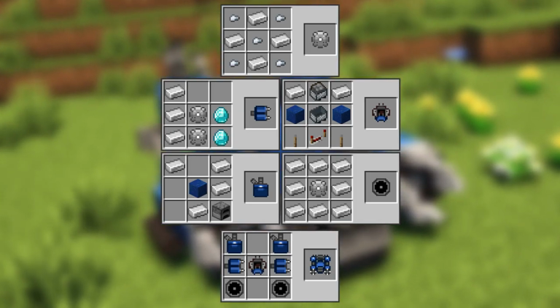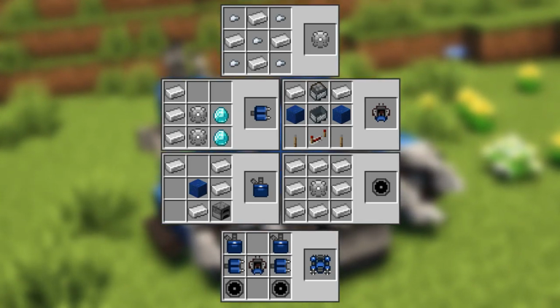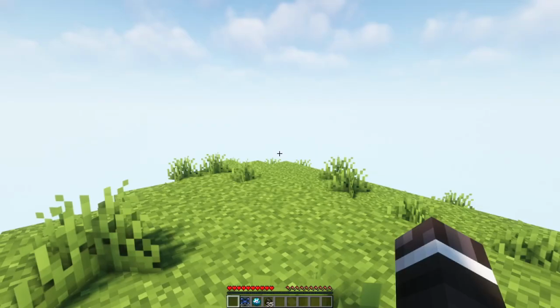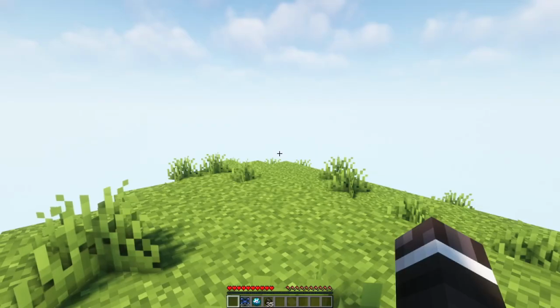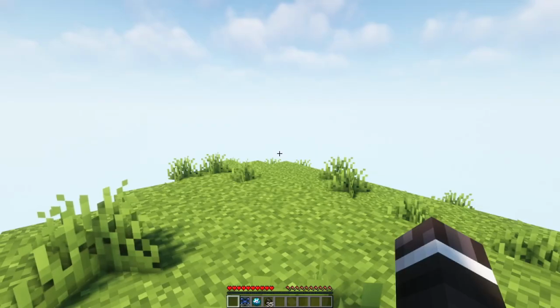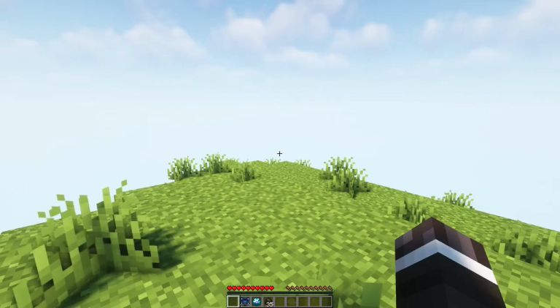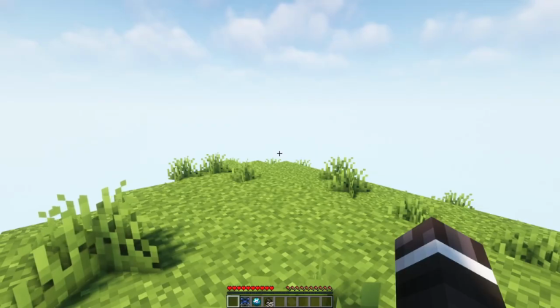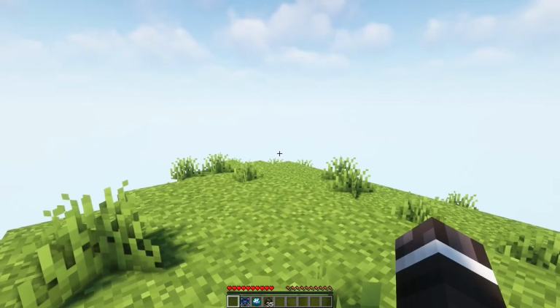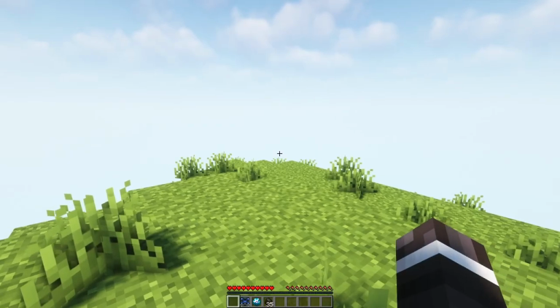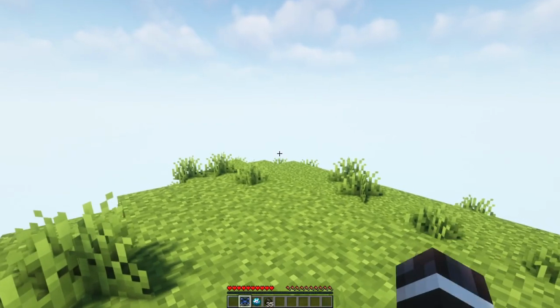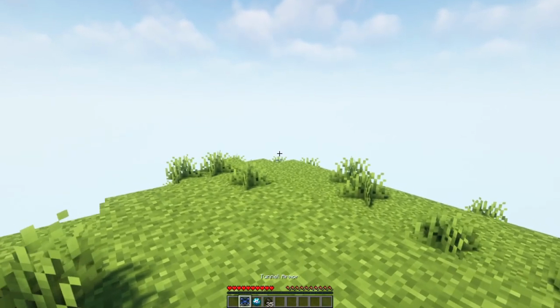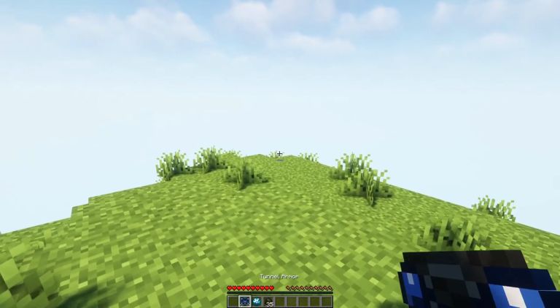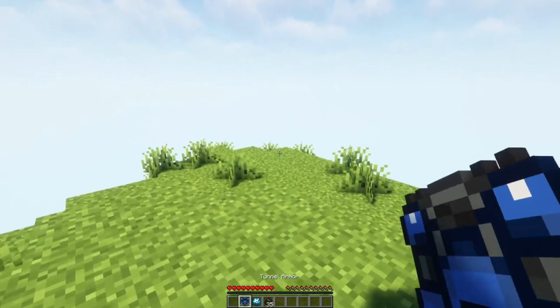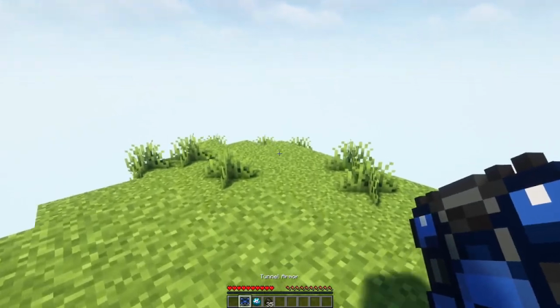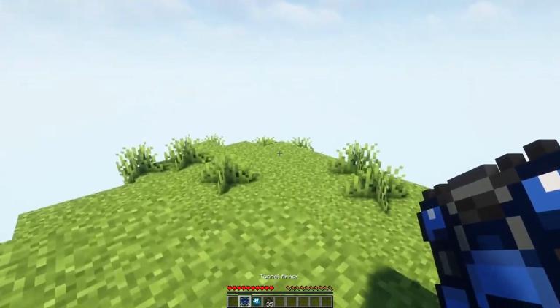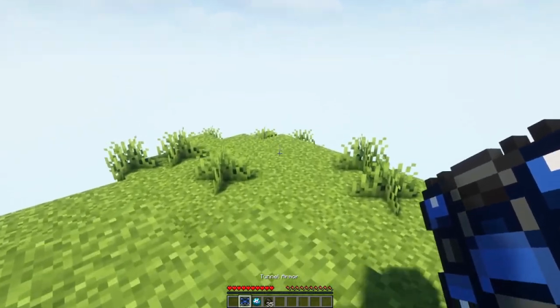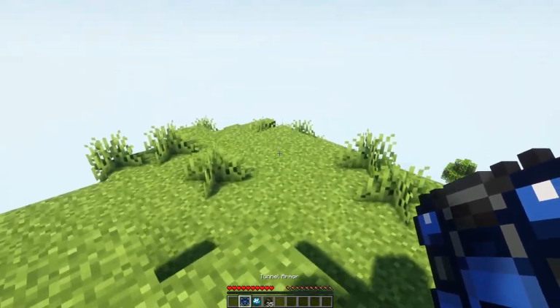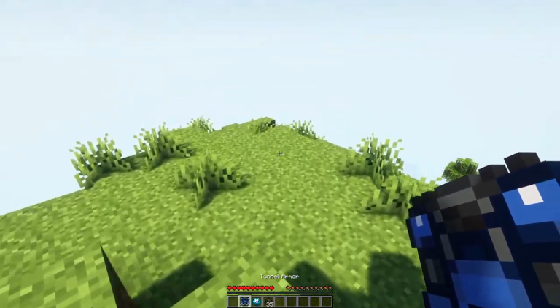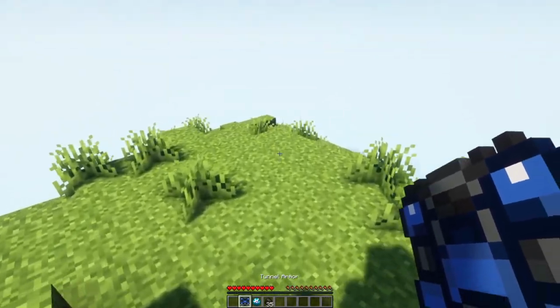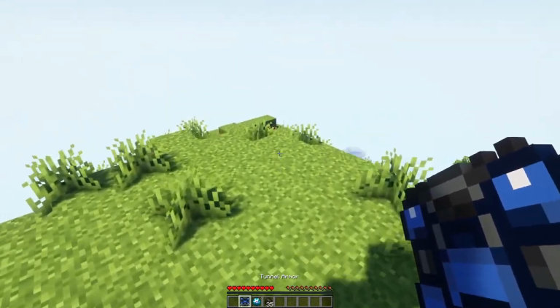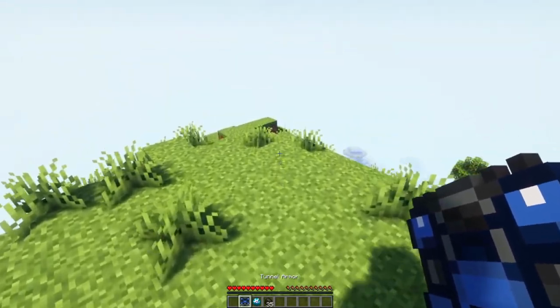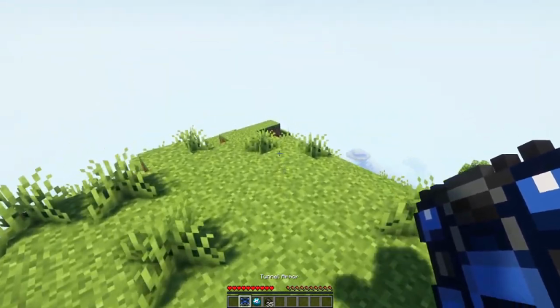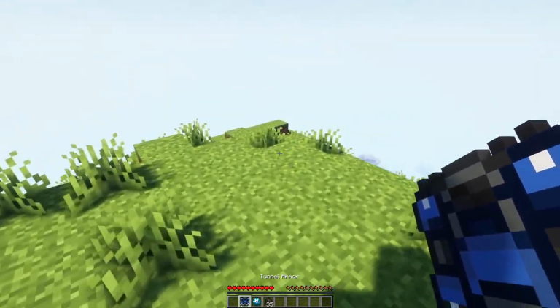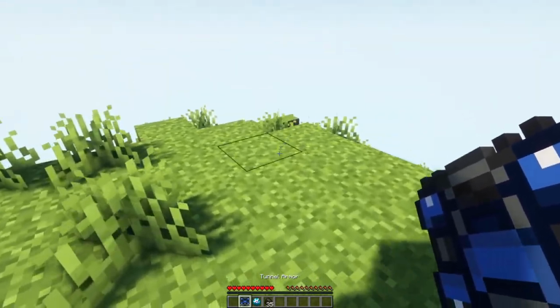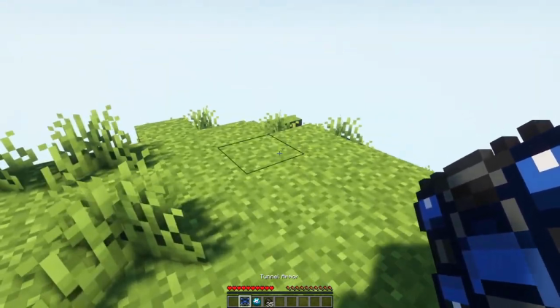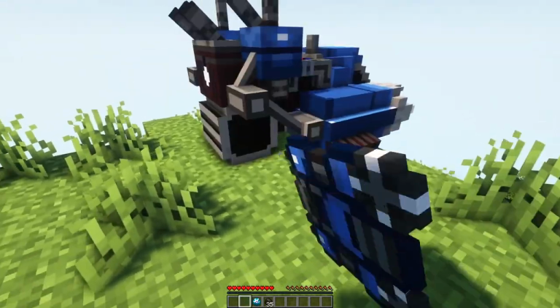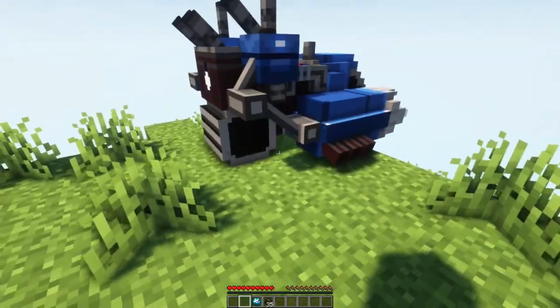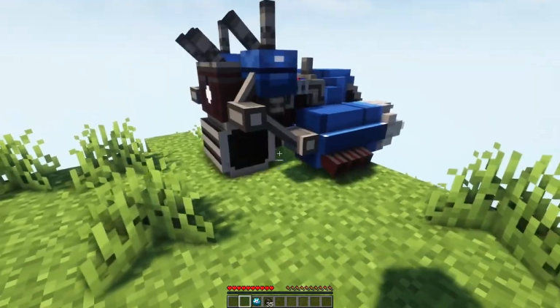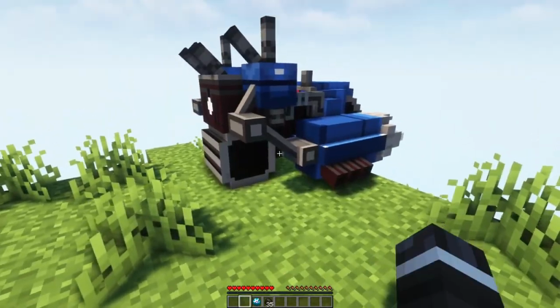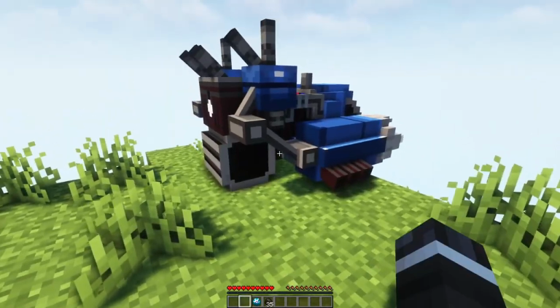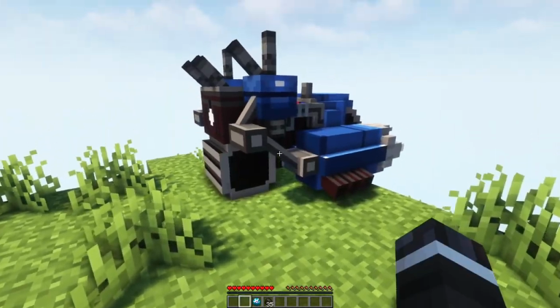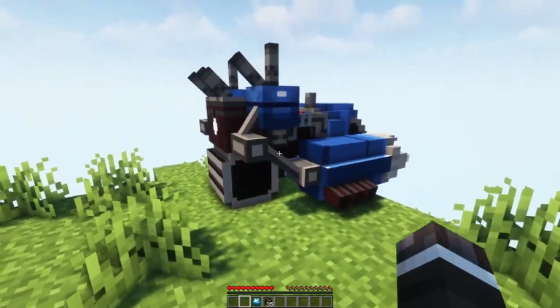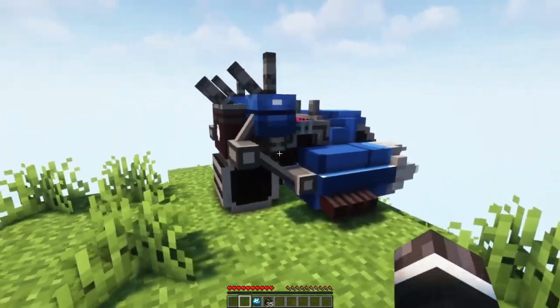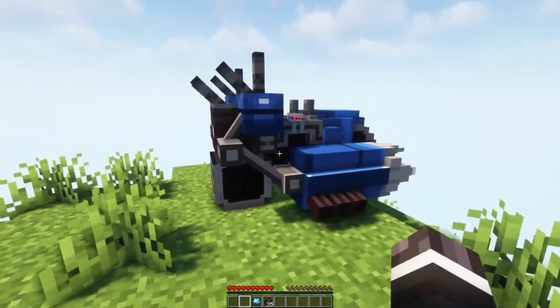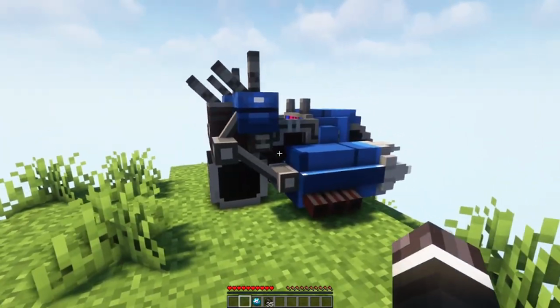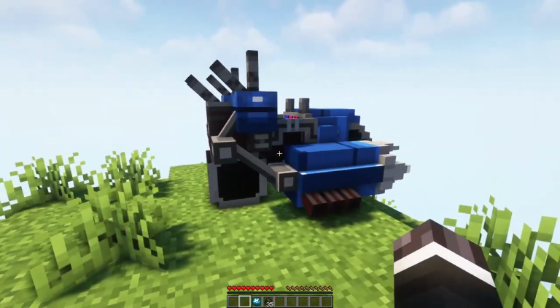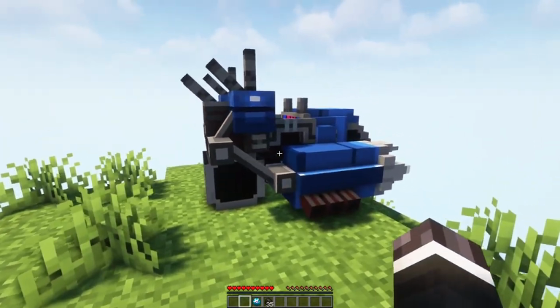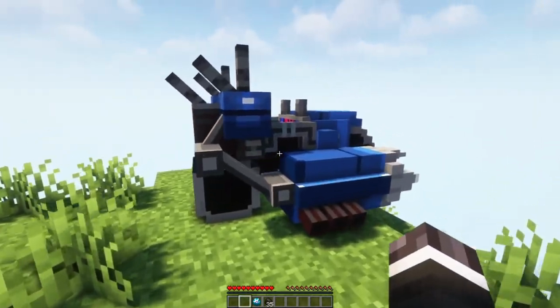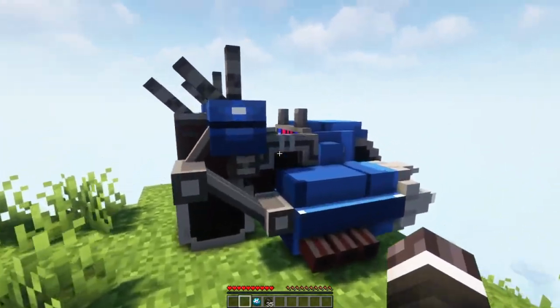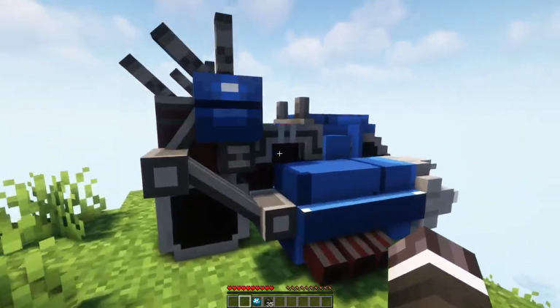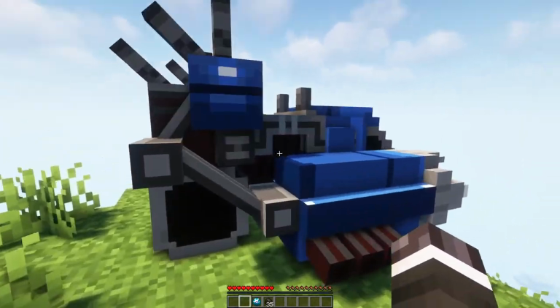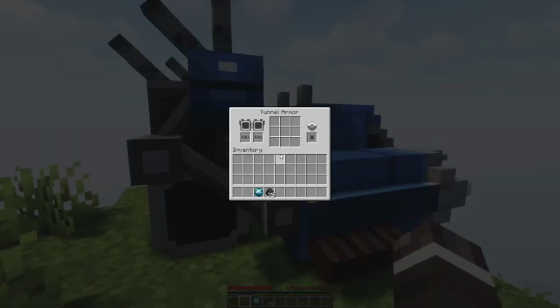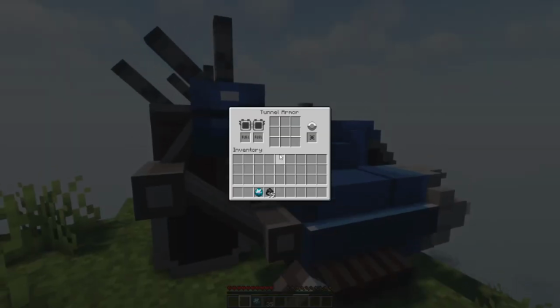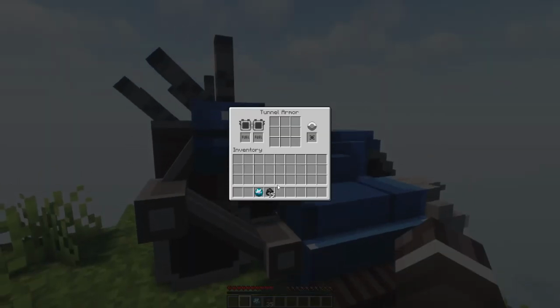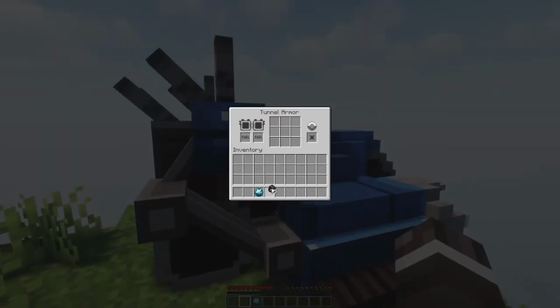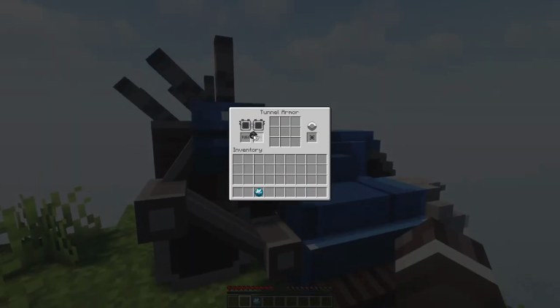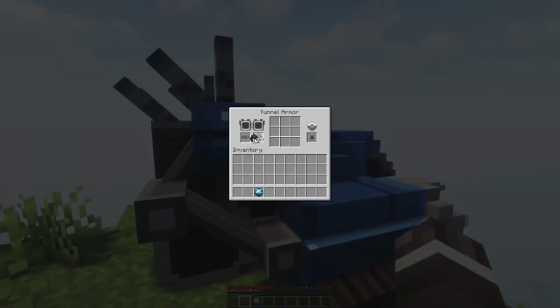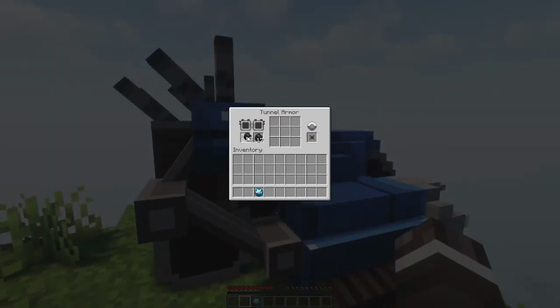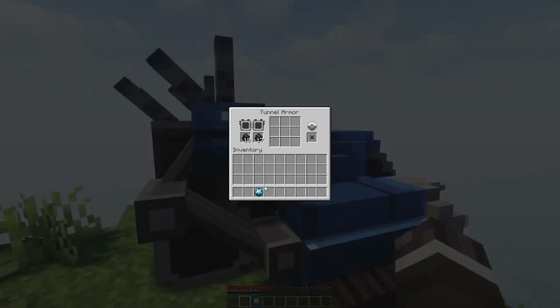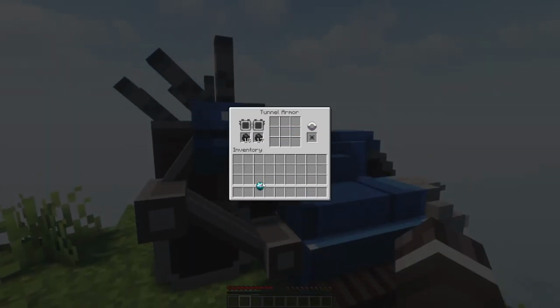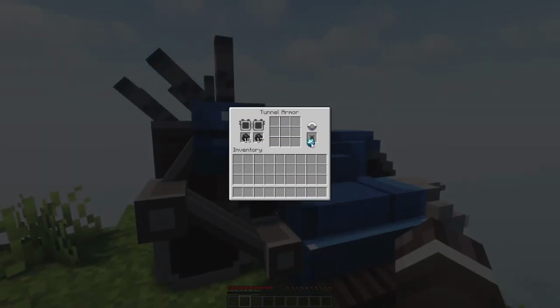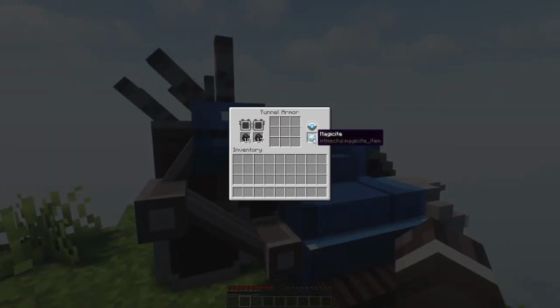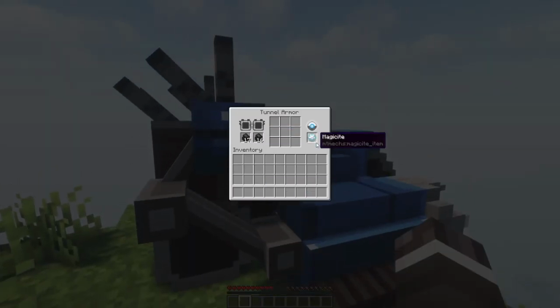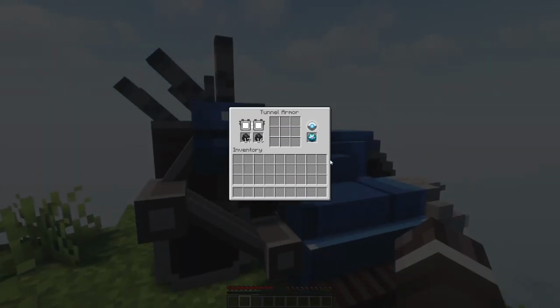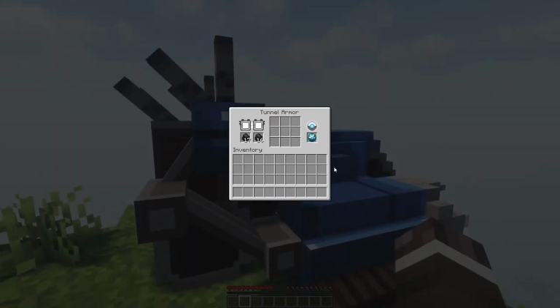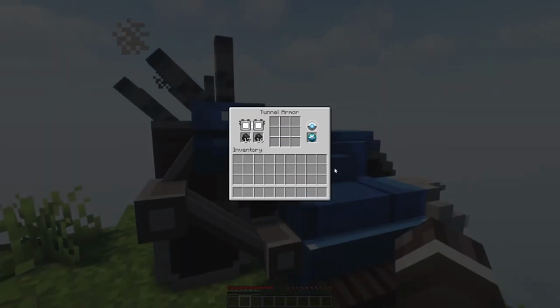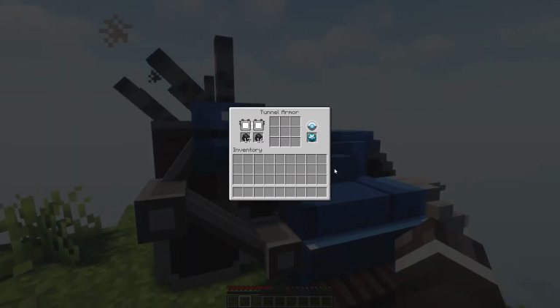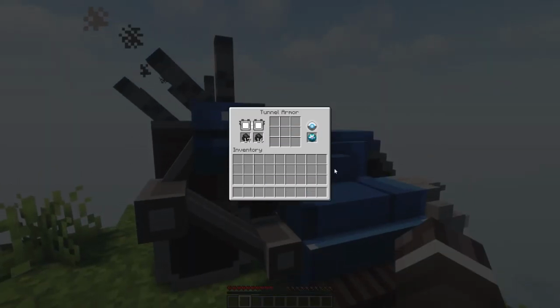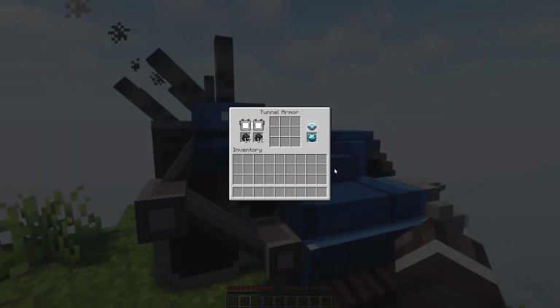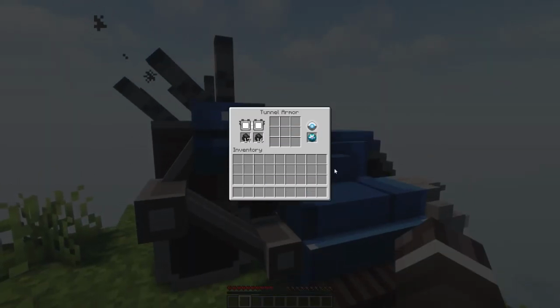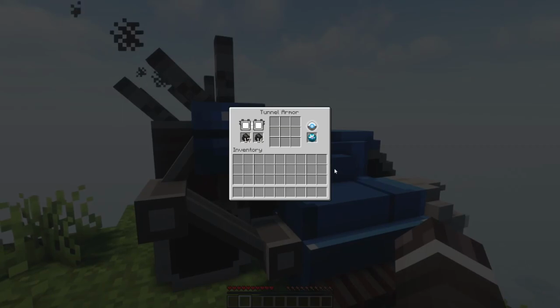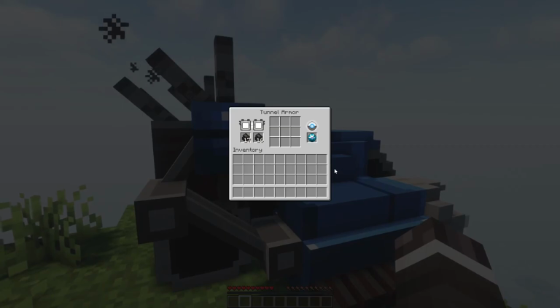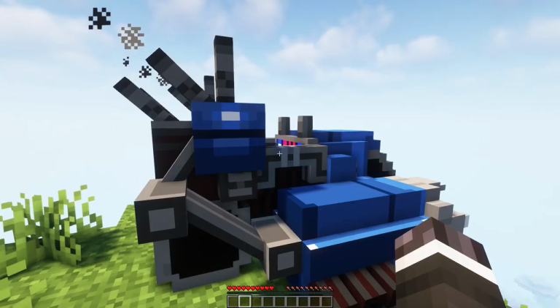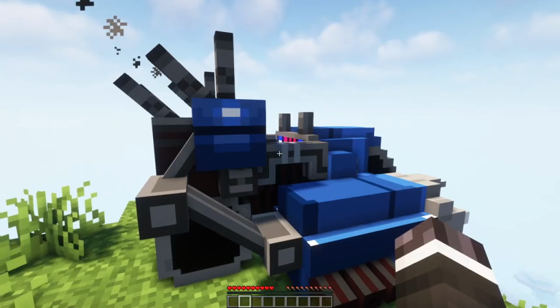You can now spawn your mechs simply by right-clicking. Insert all the necessary items to power them and start using them.